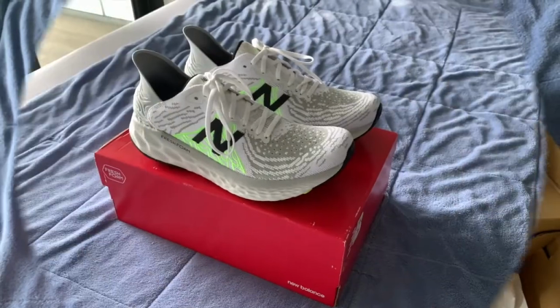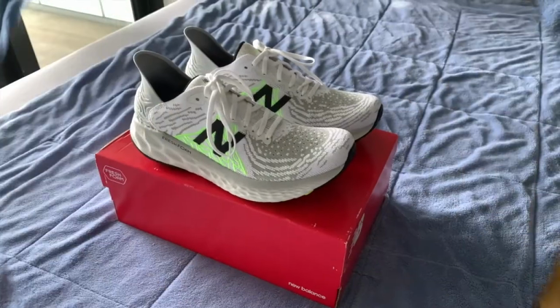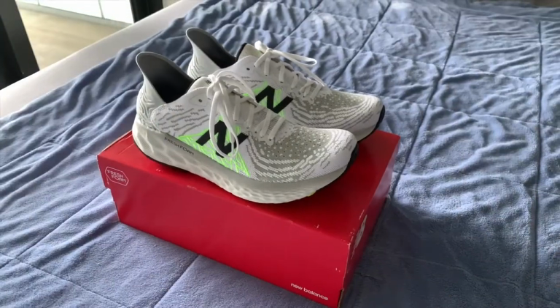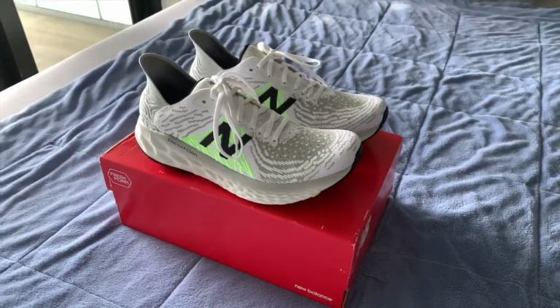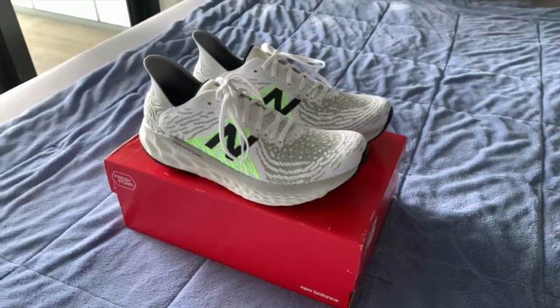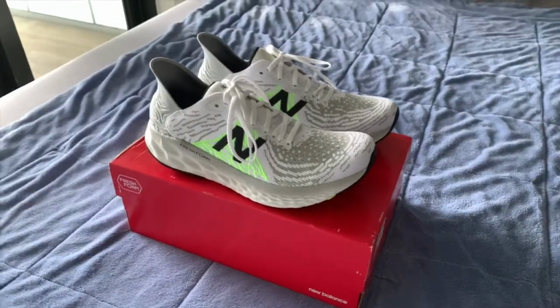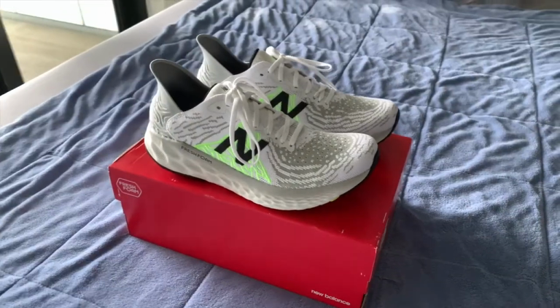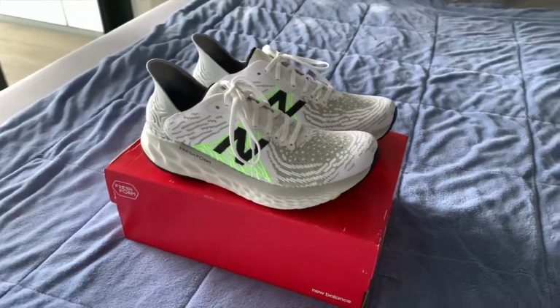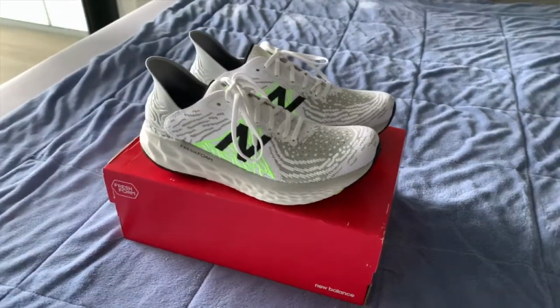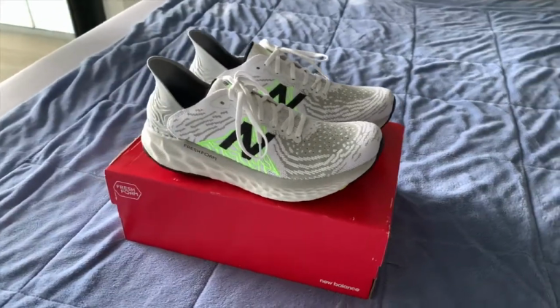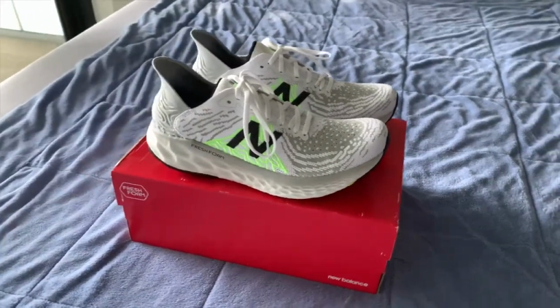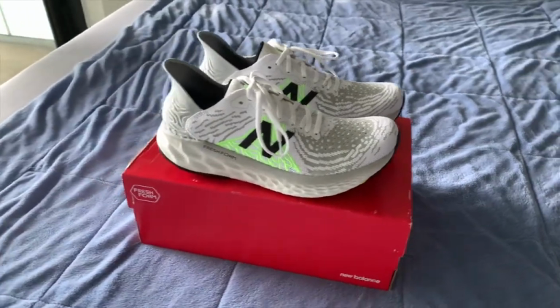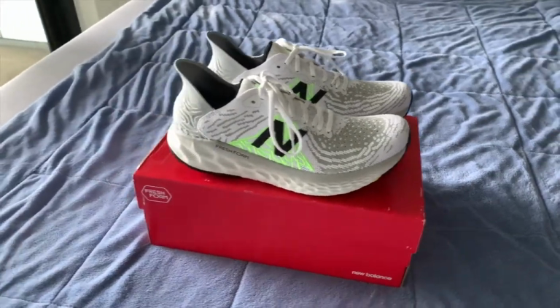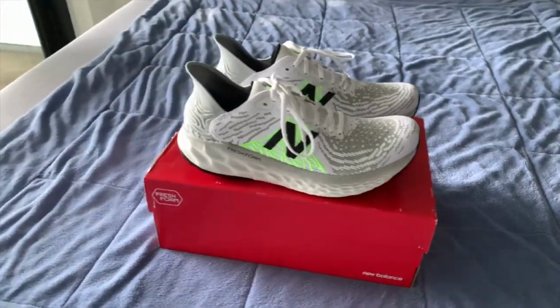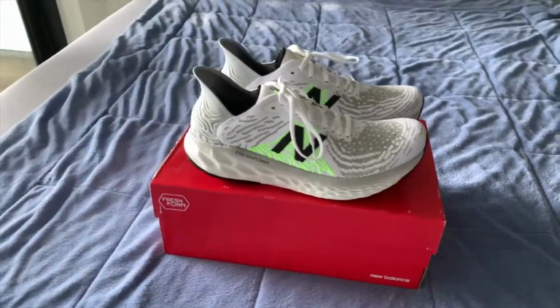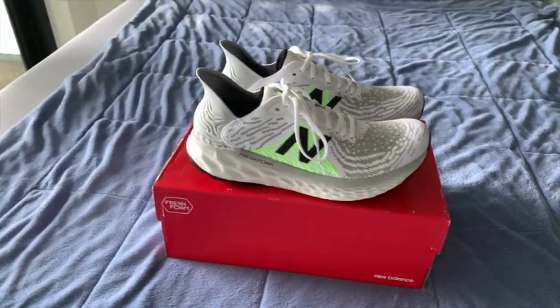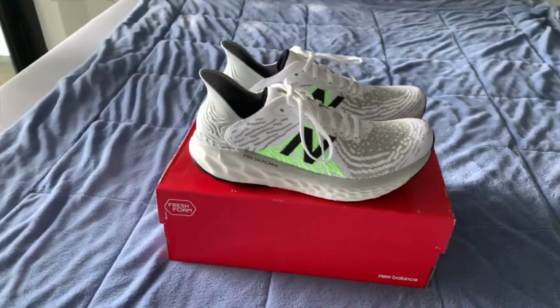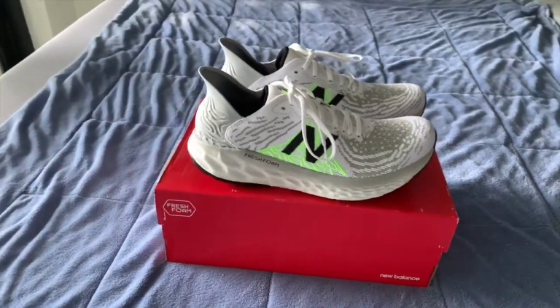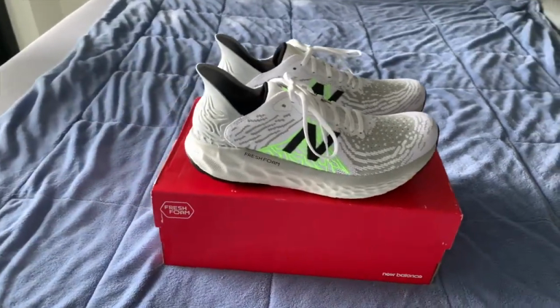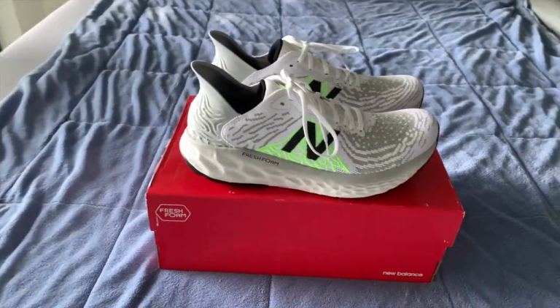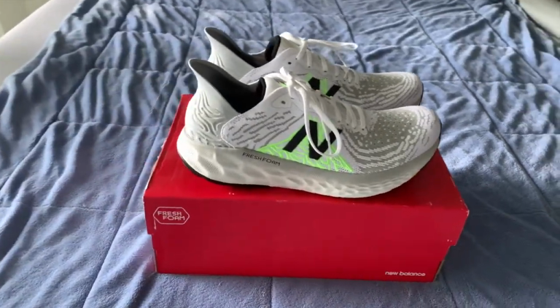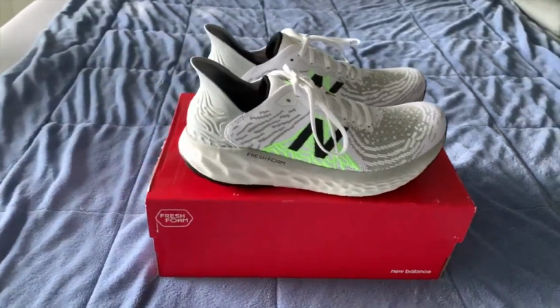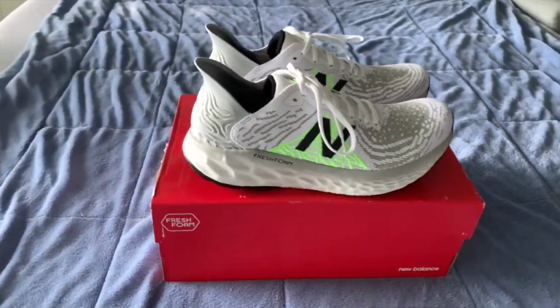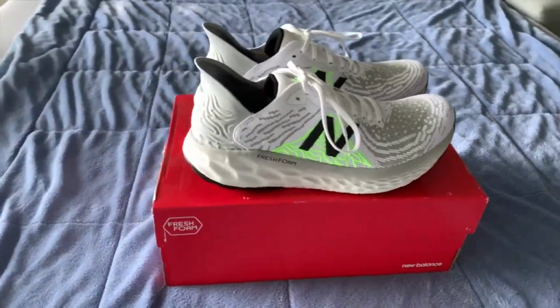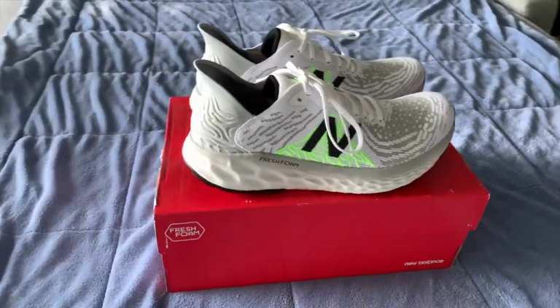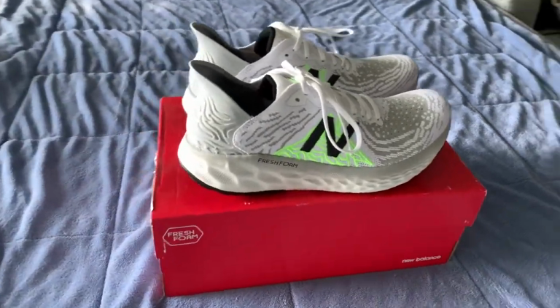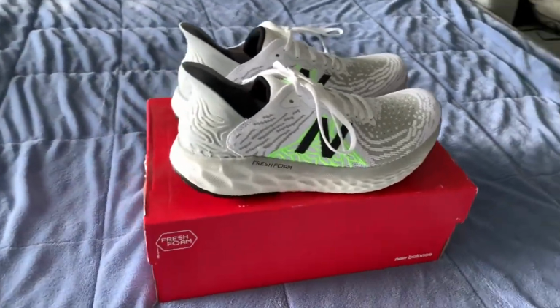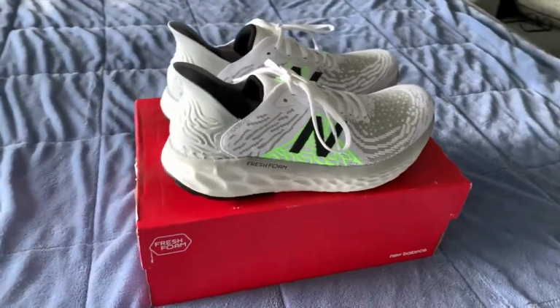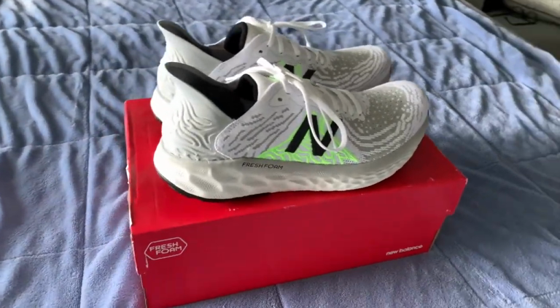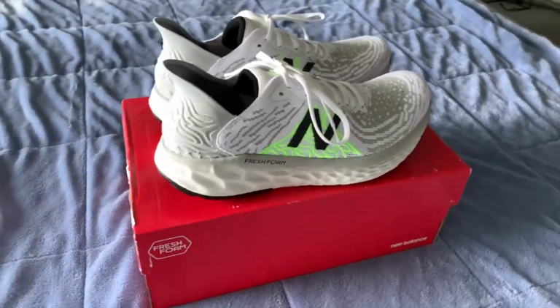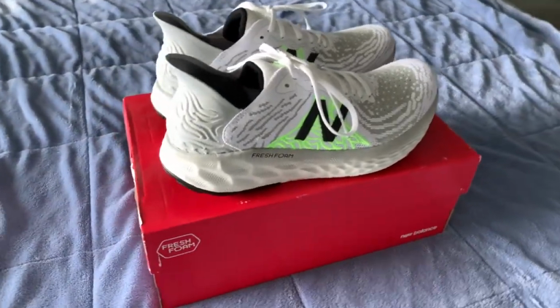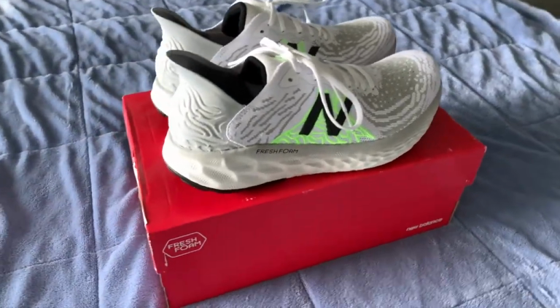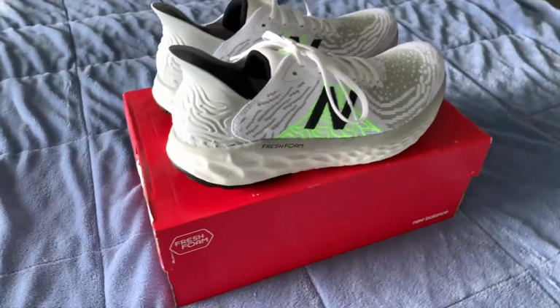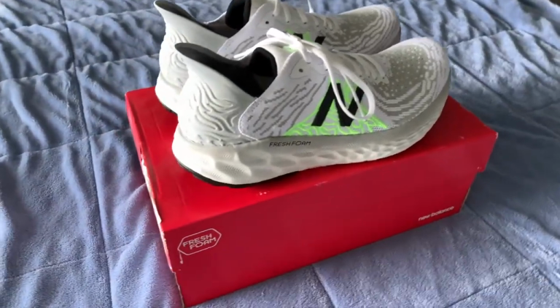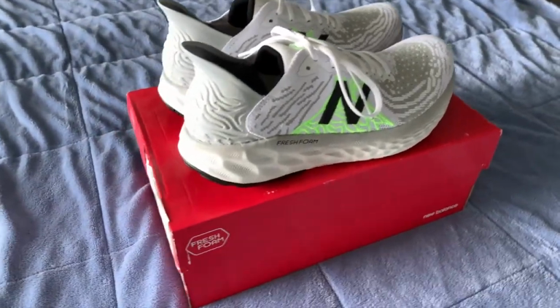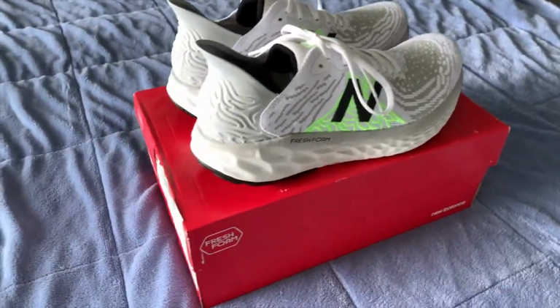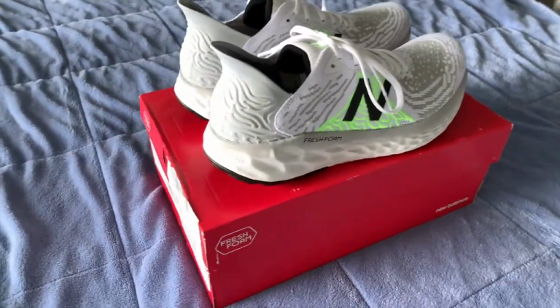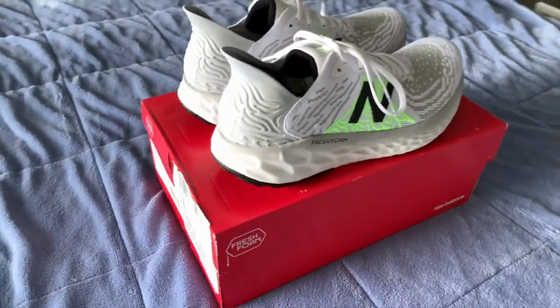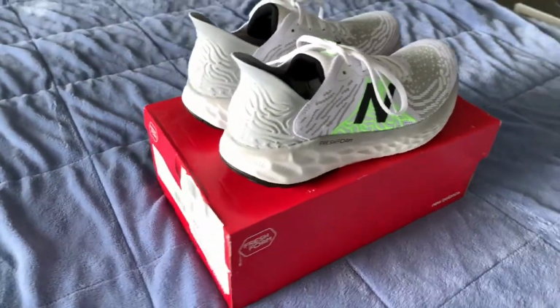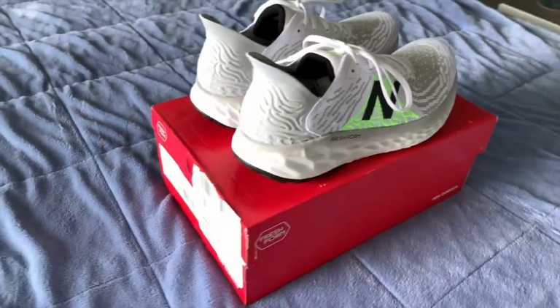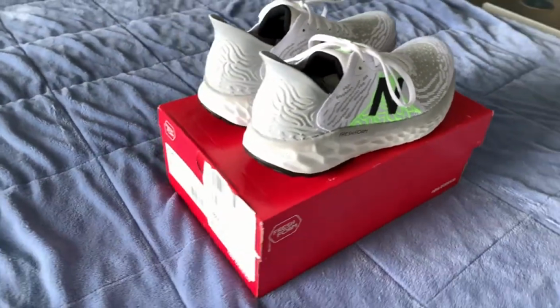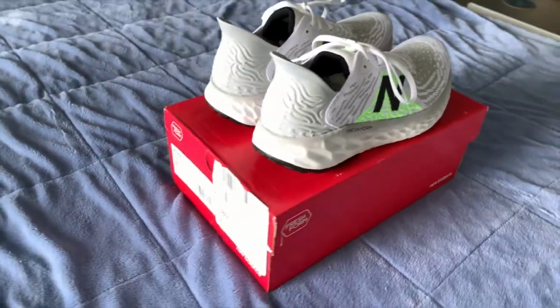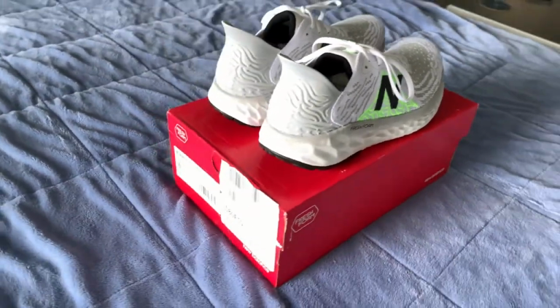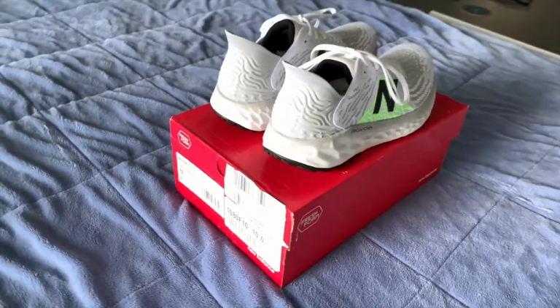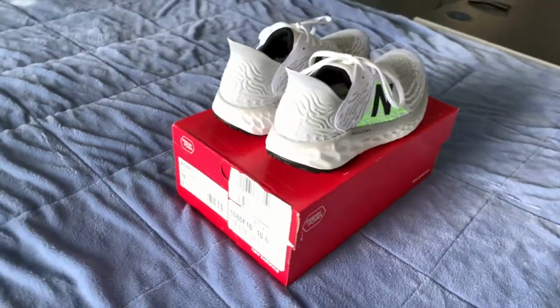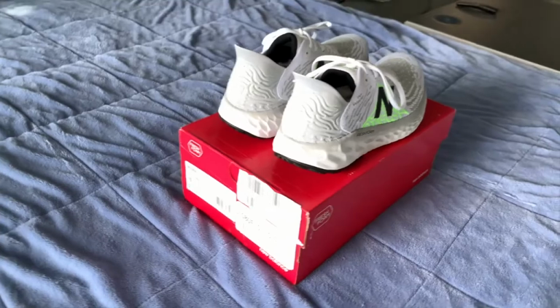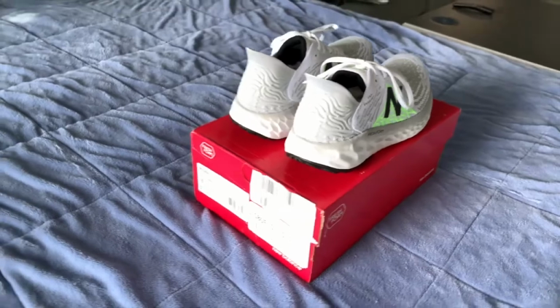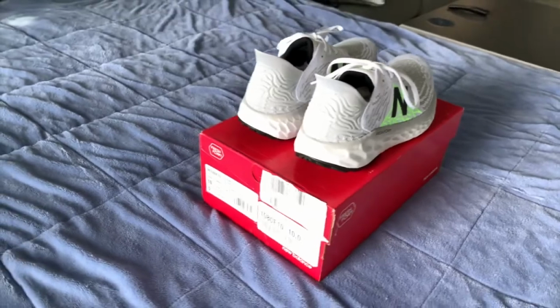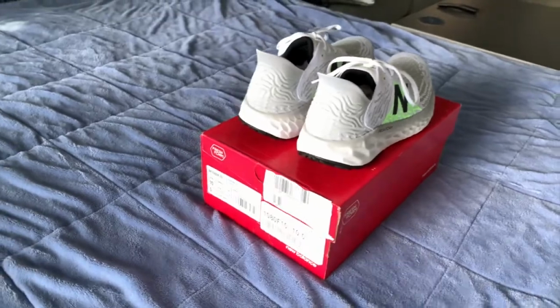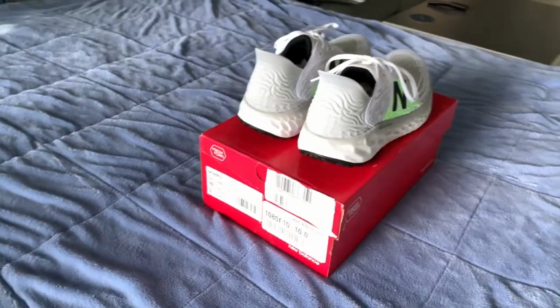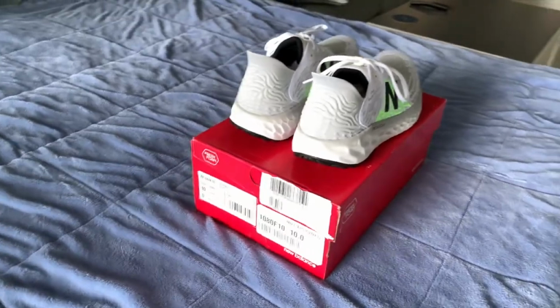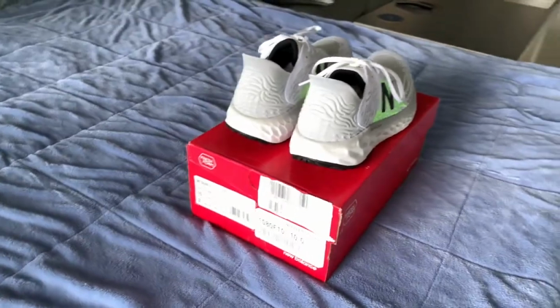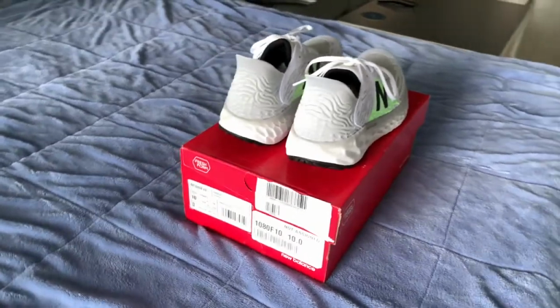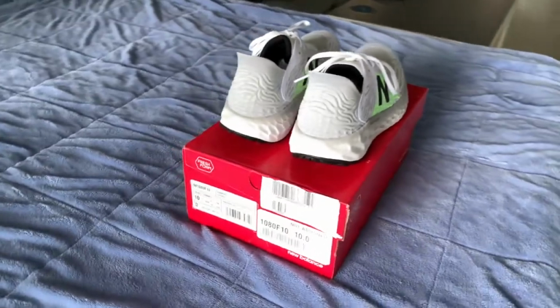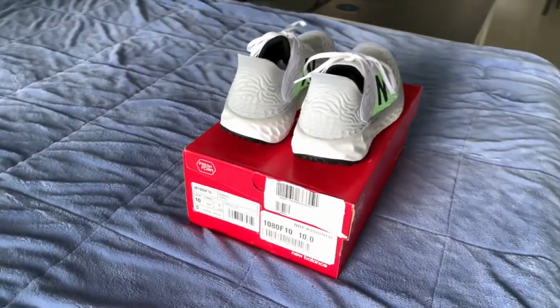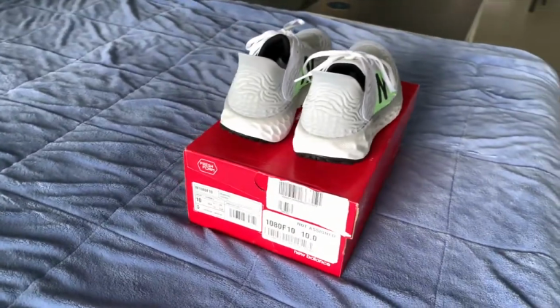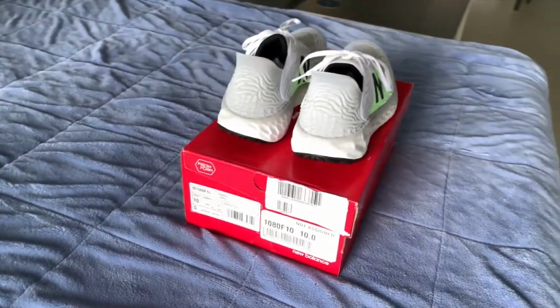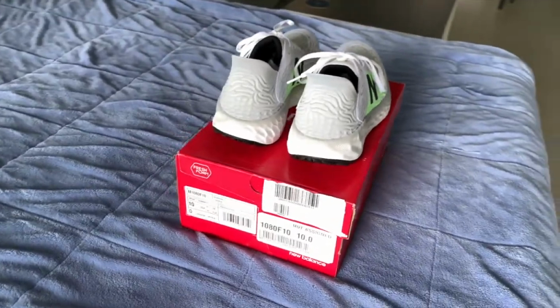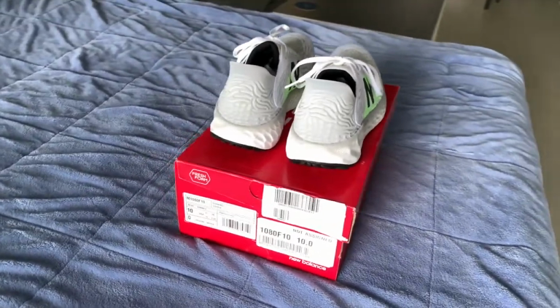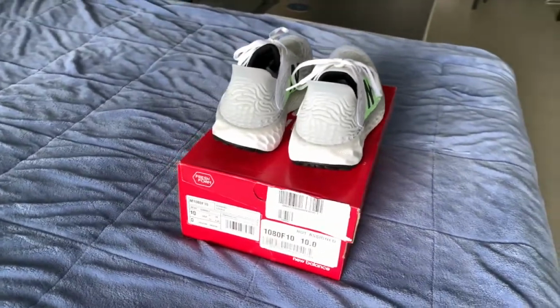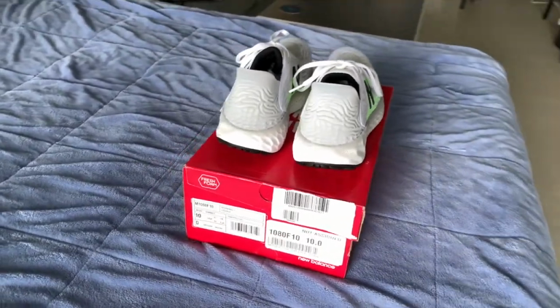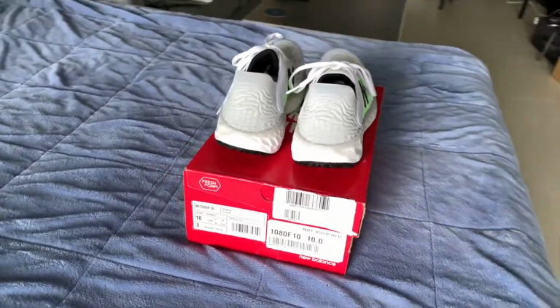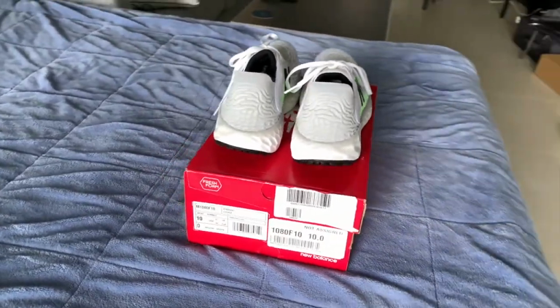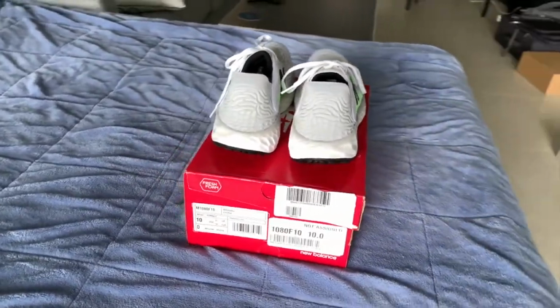This is designed to be a performance running shoe, and I definitely think it would be perfect for many runners and also those who want to use it casually.